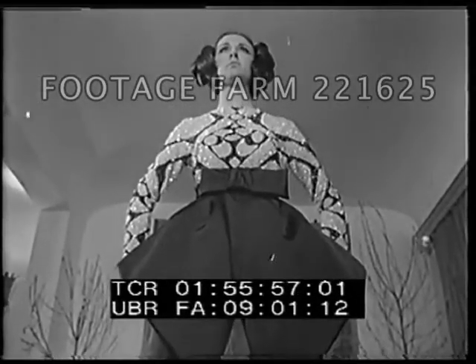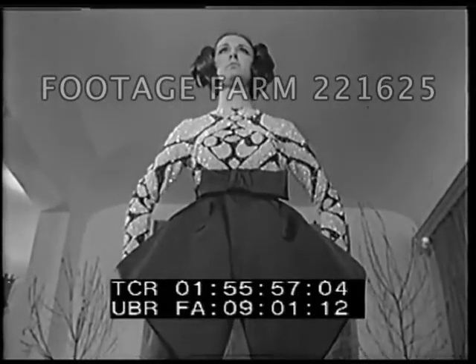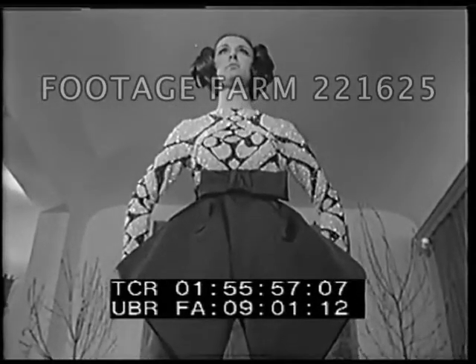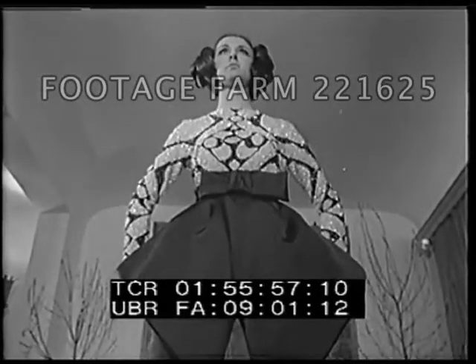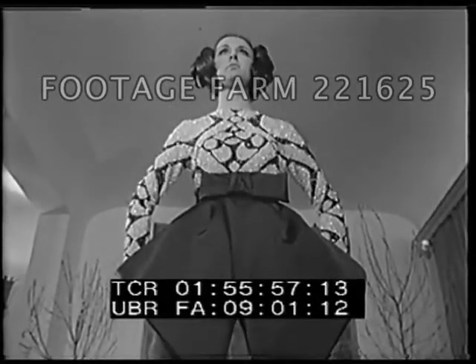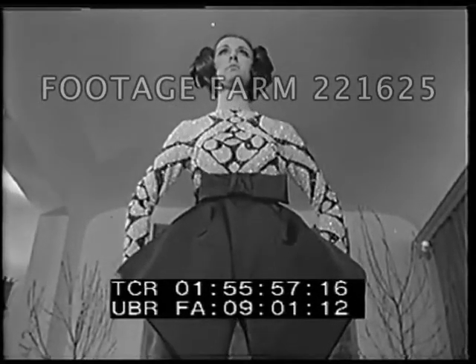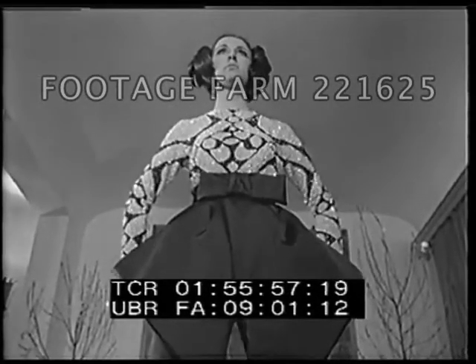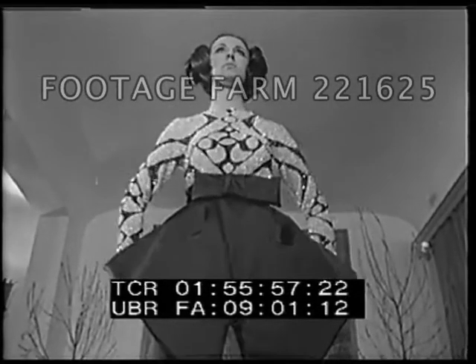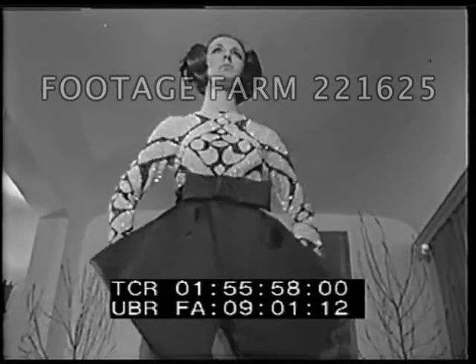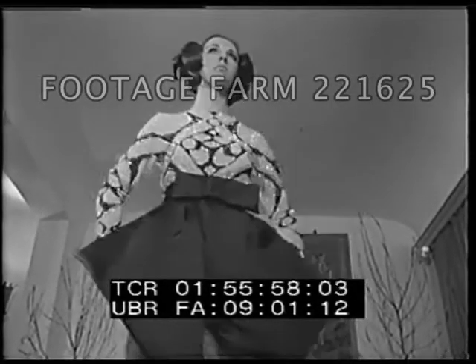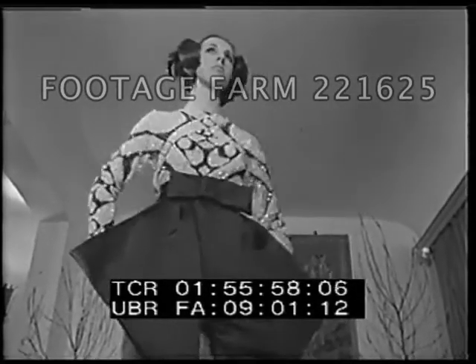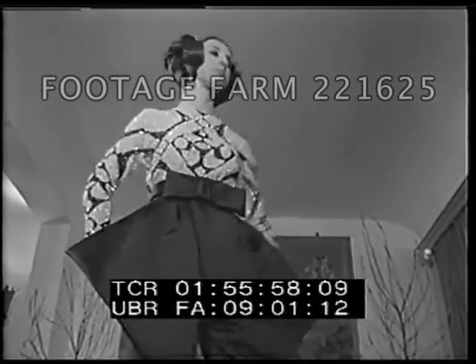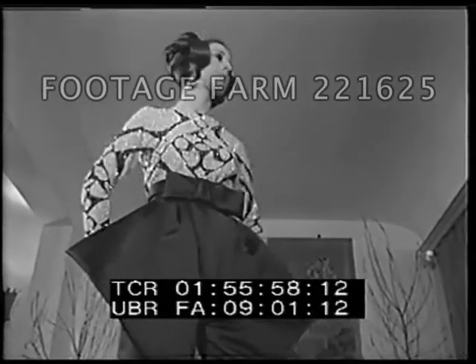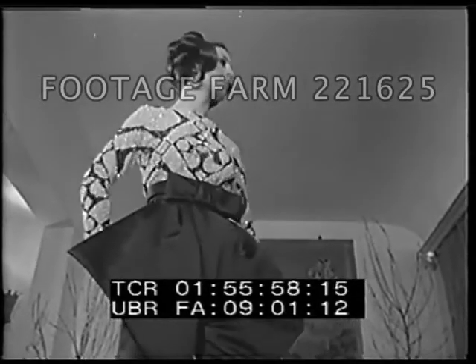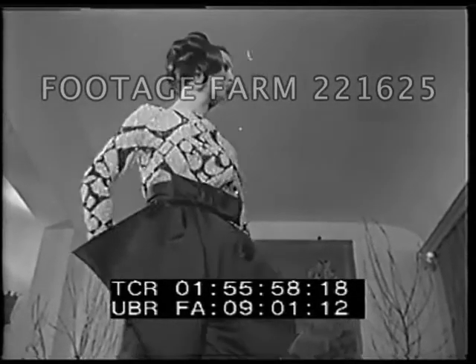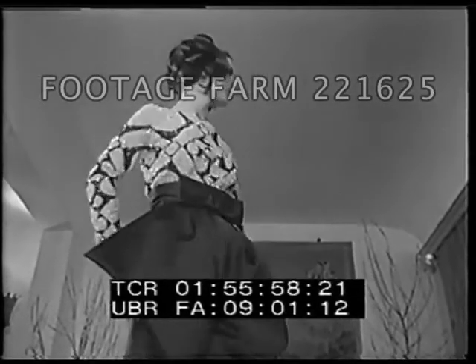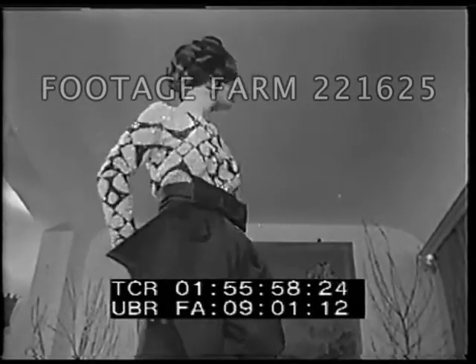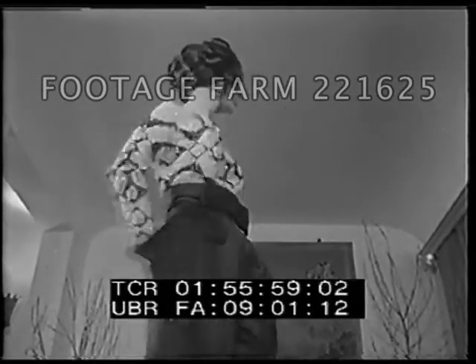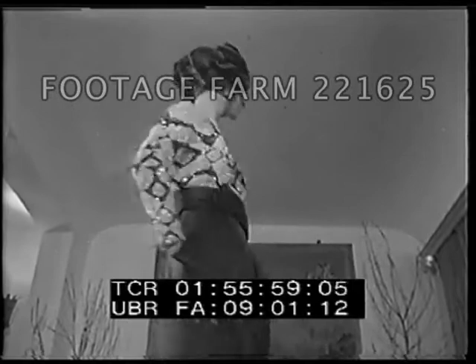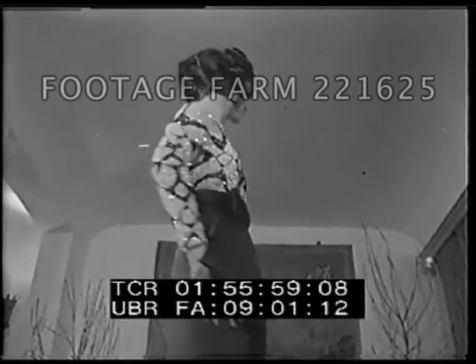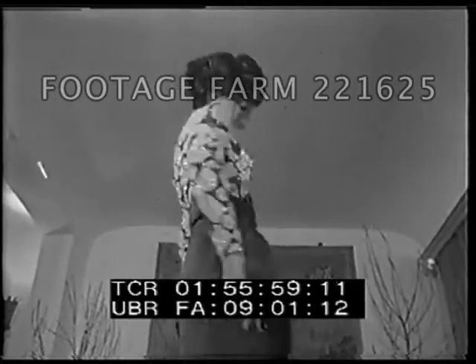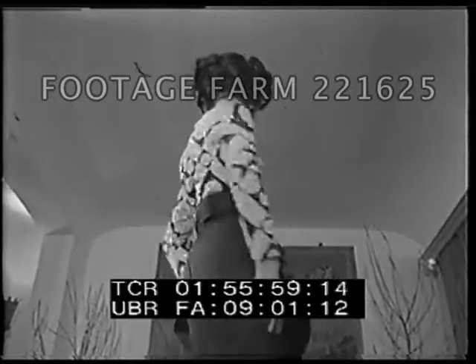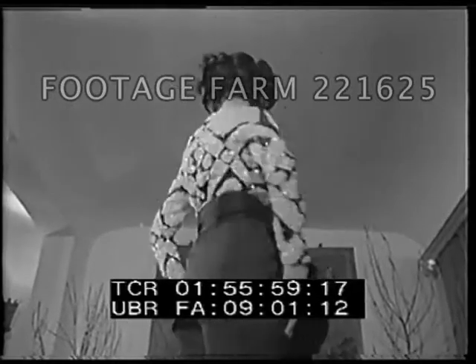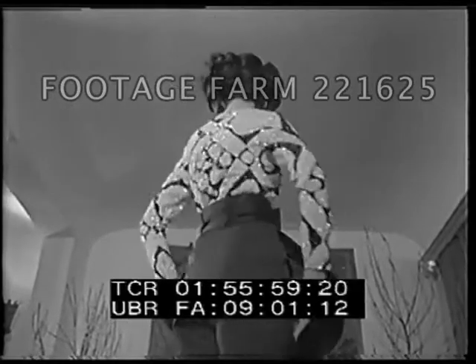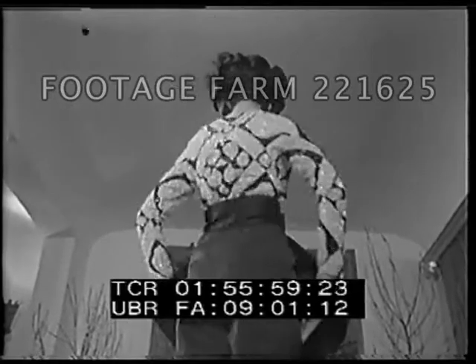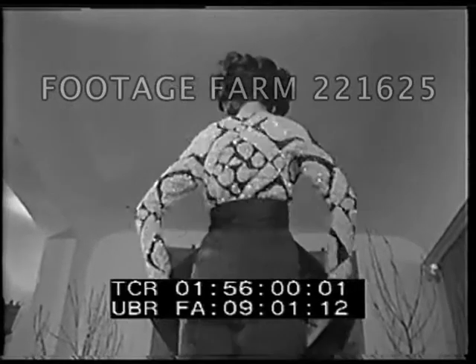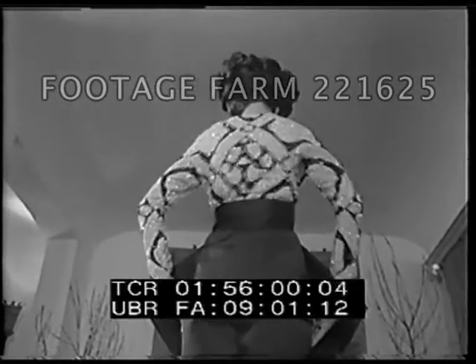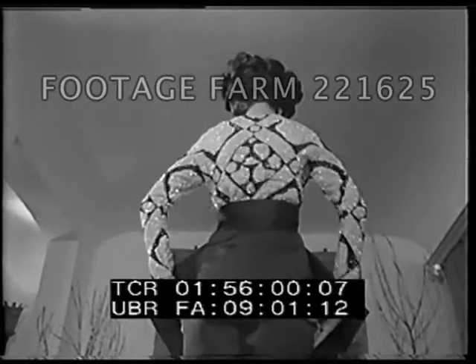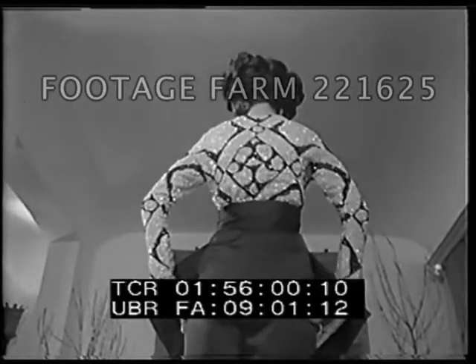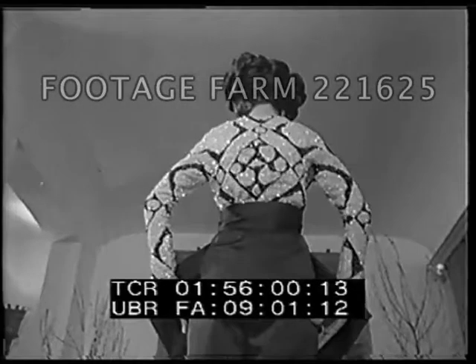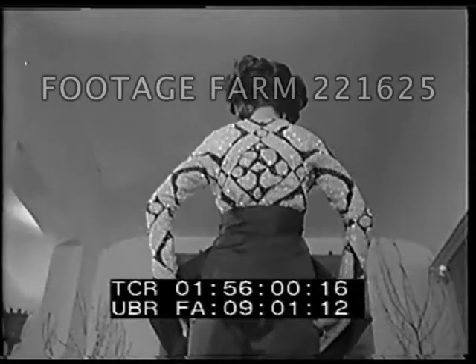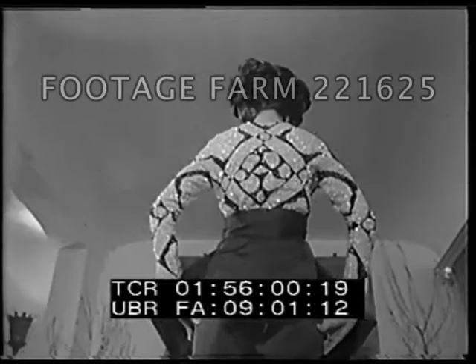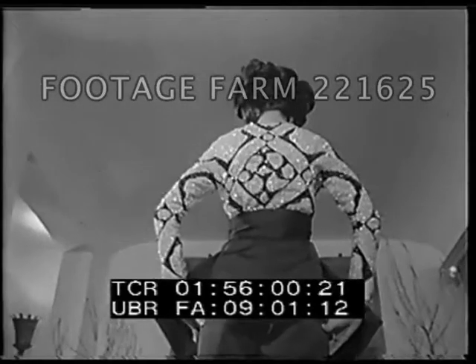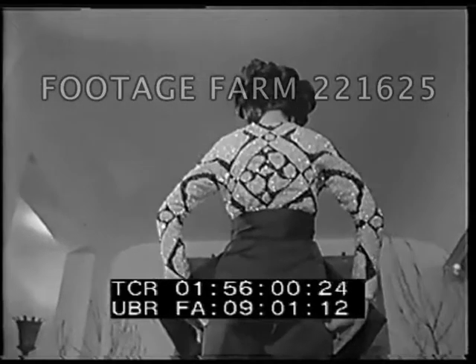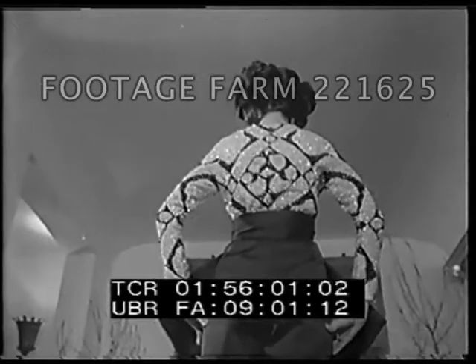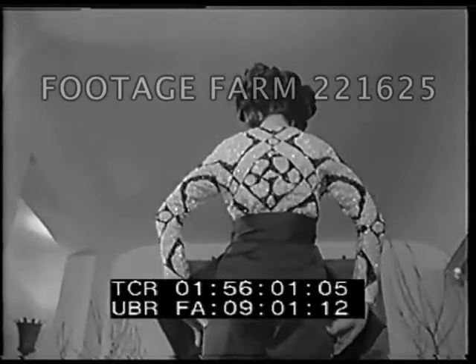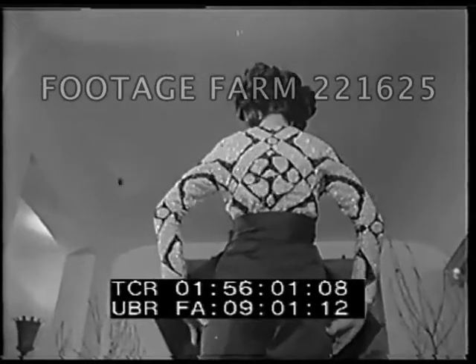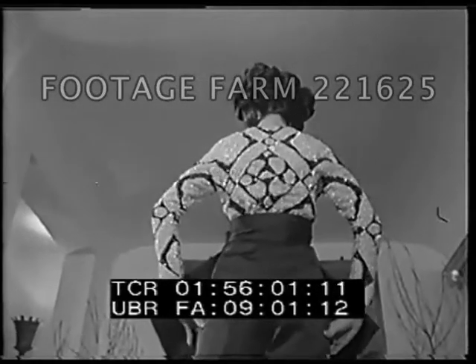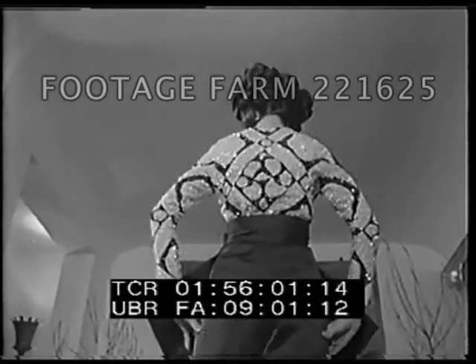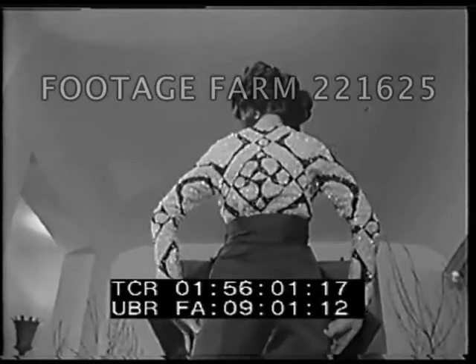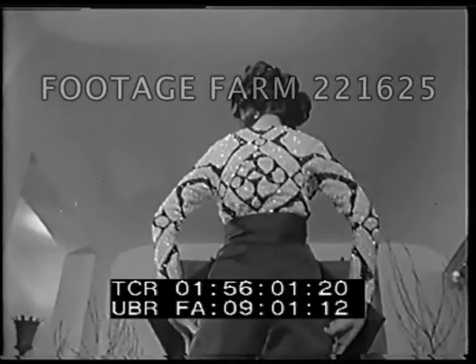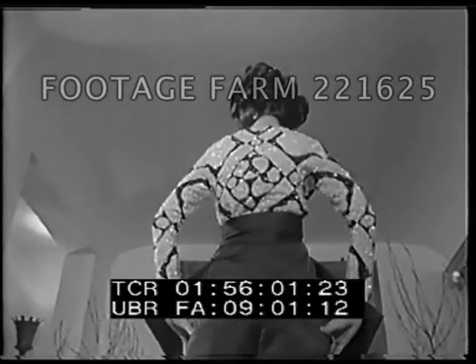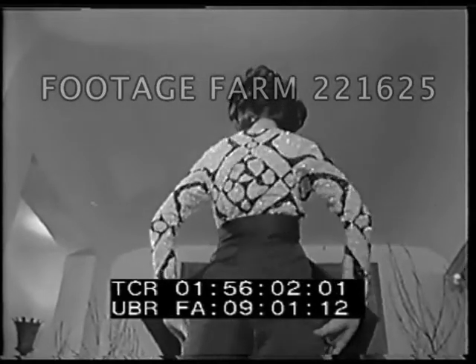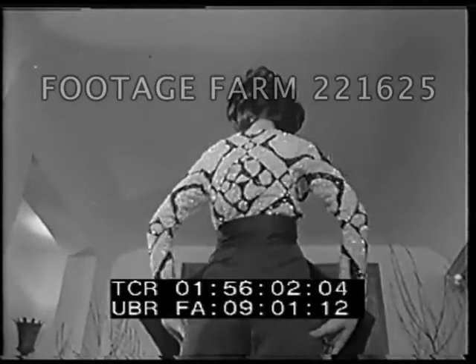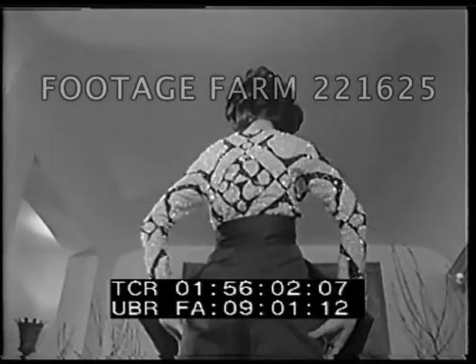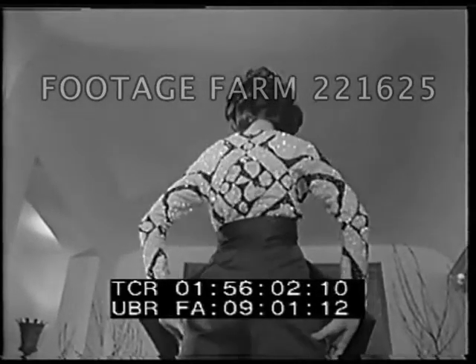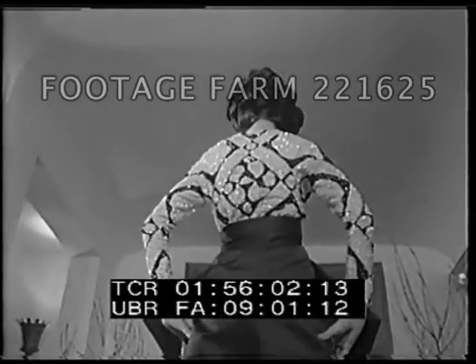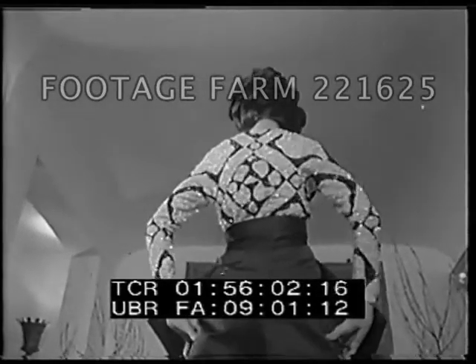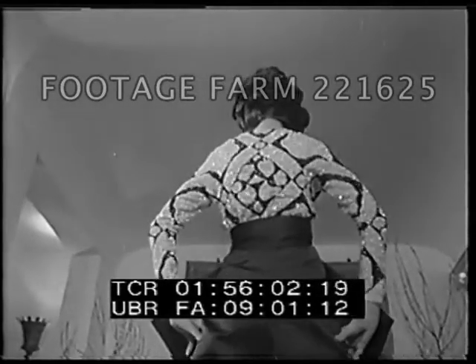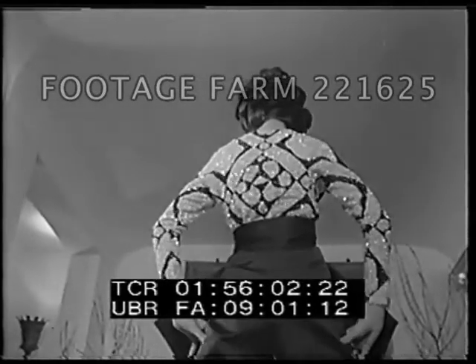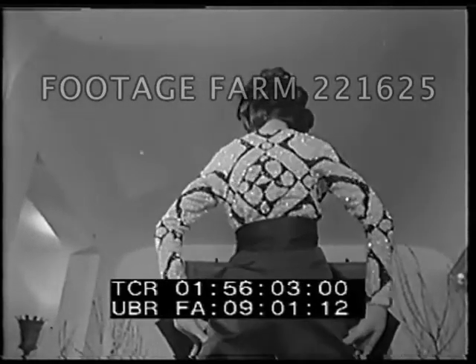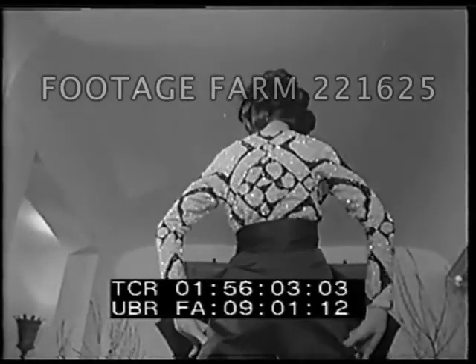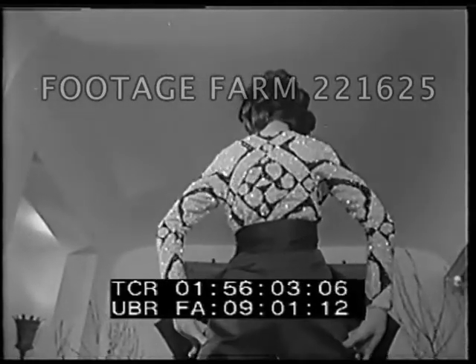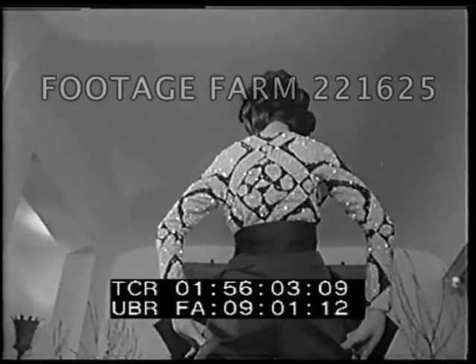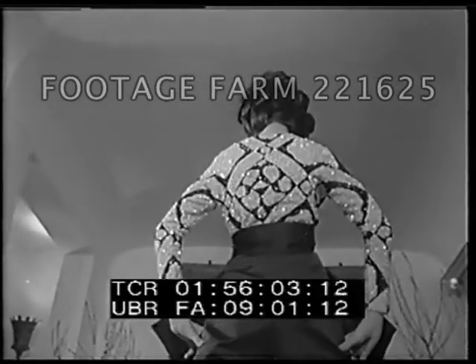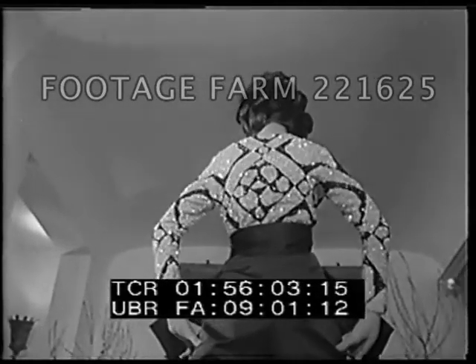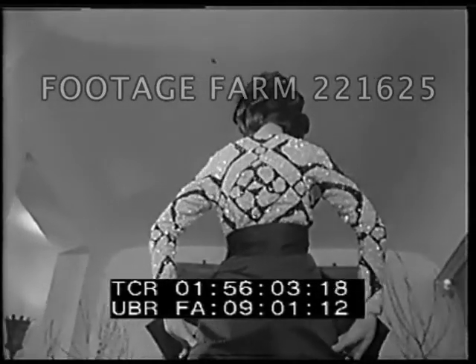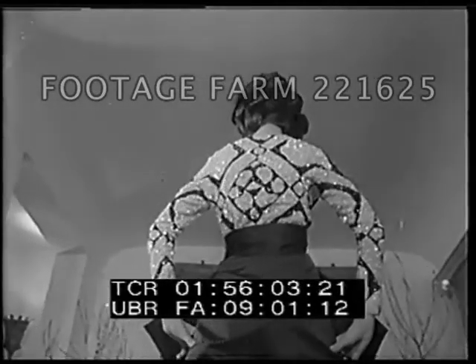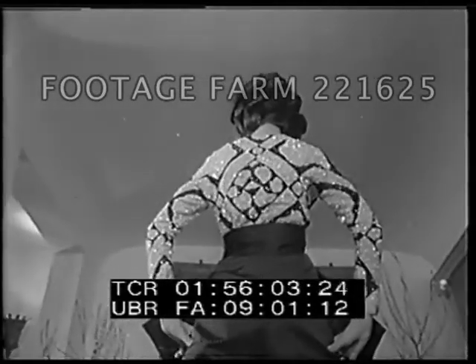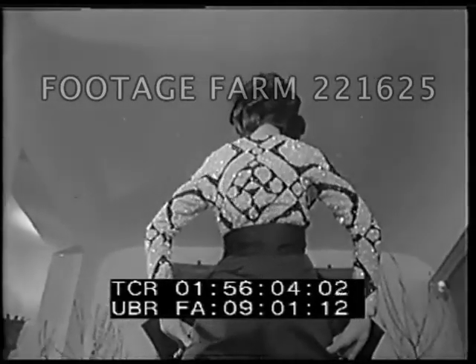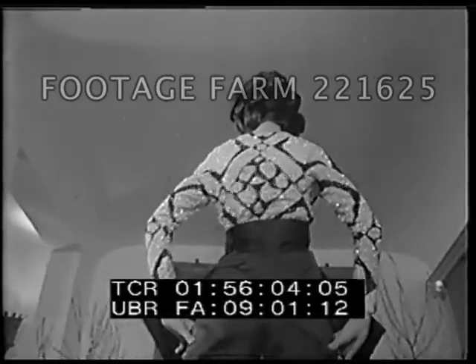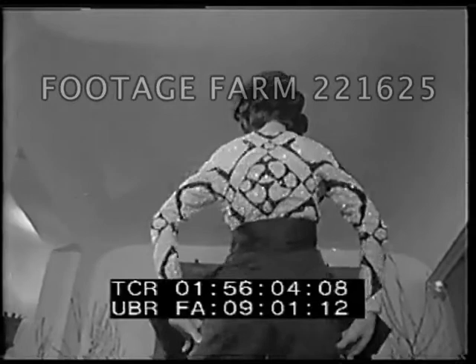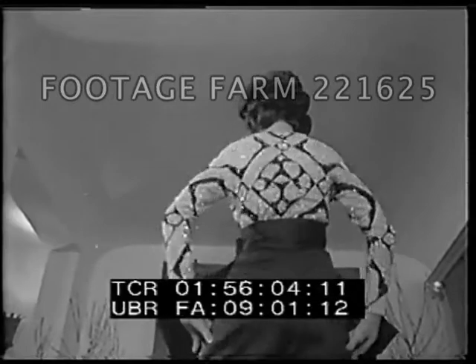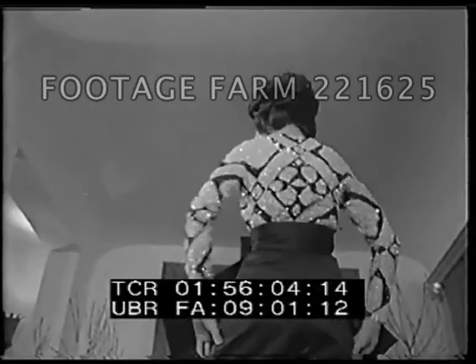And for a pièce de résistance, this daring variation of the trouser suit. The embroidered satin bloomers make you a social butterfly.